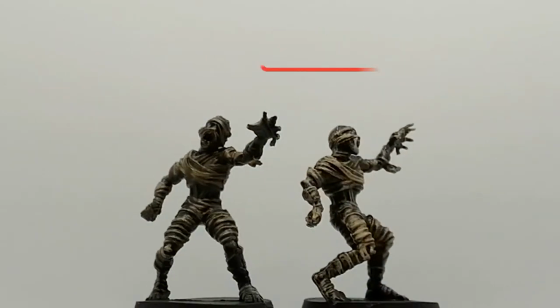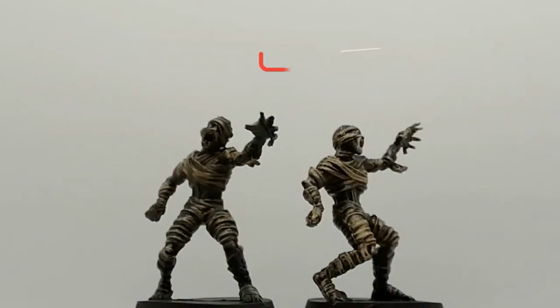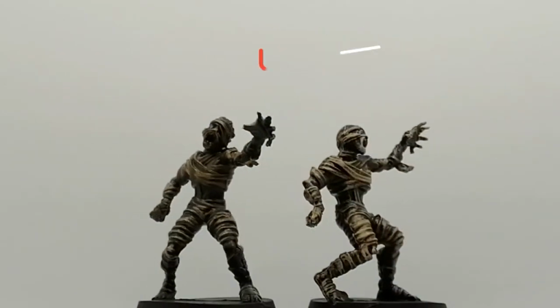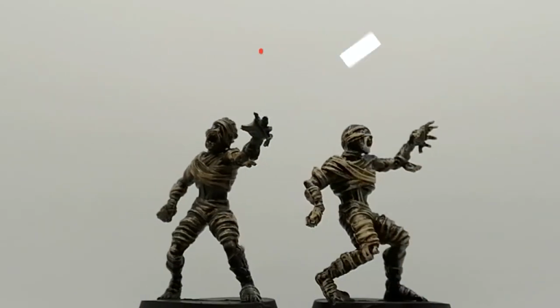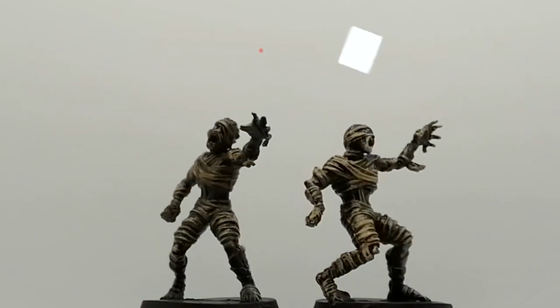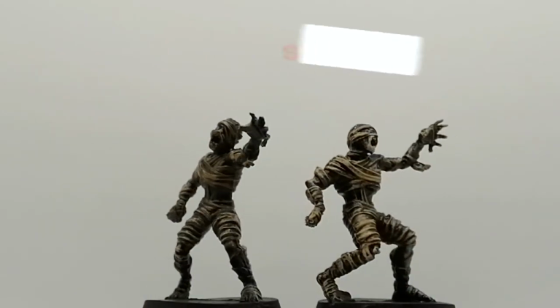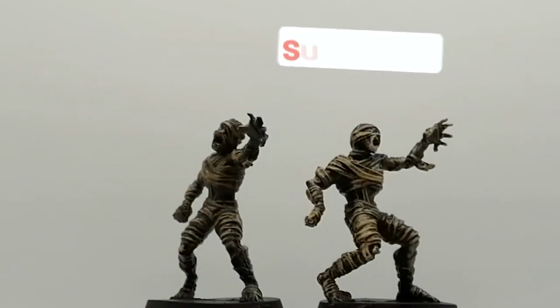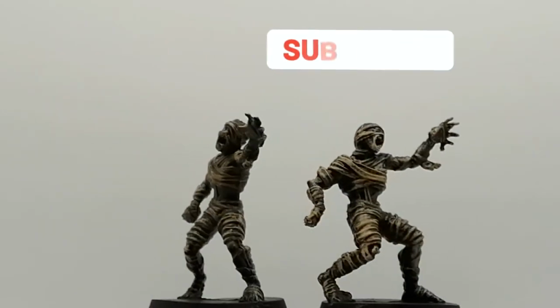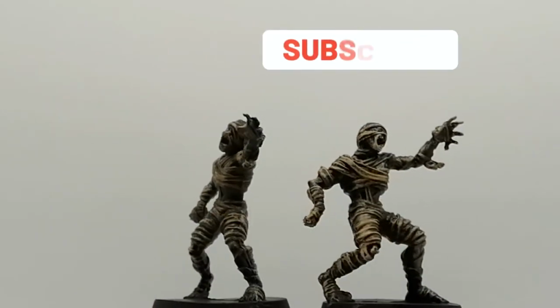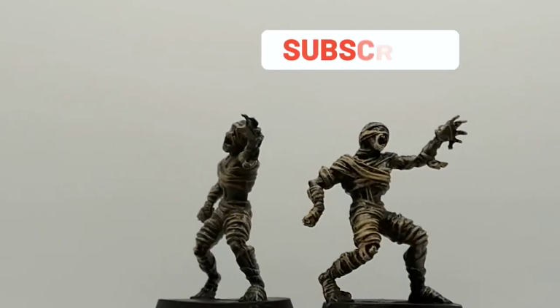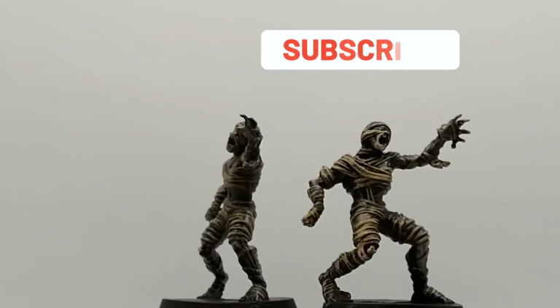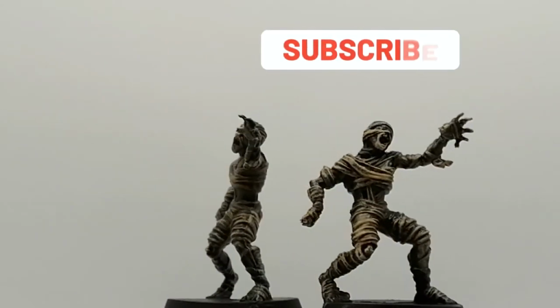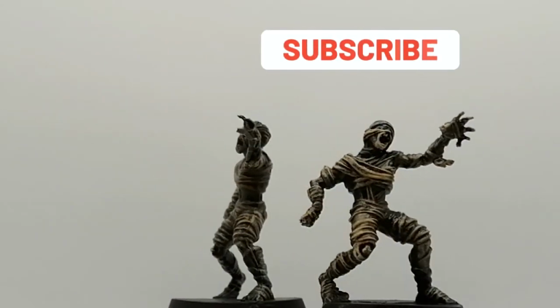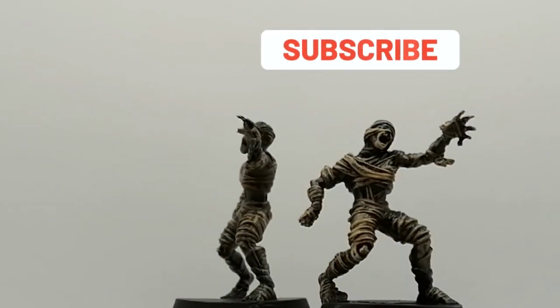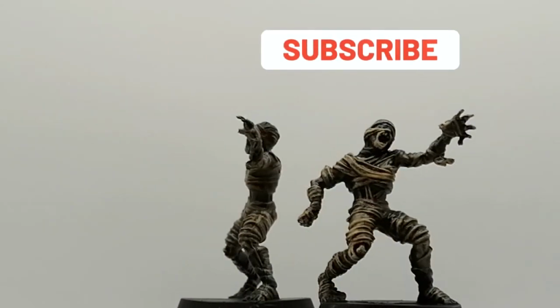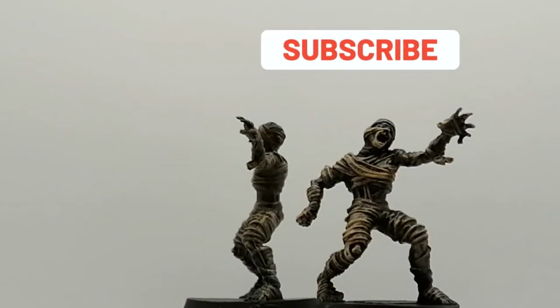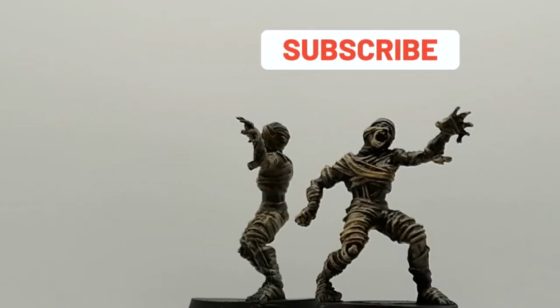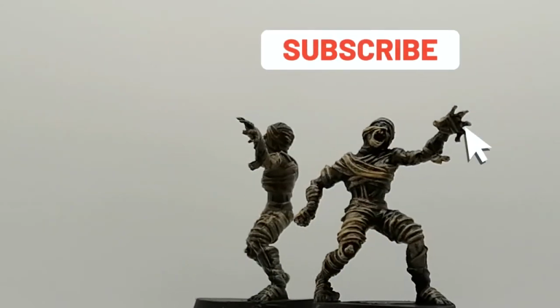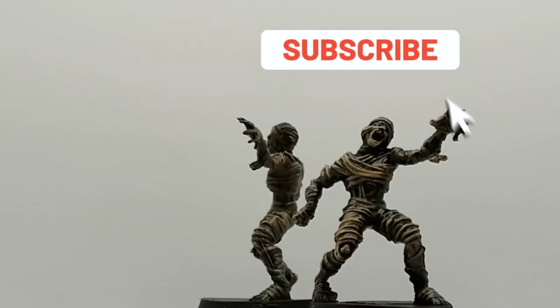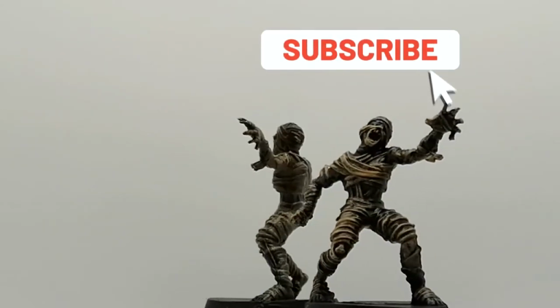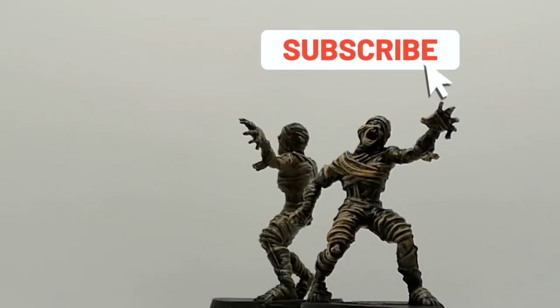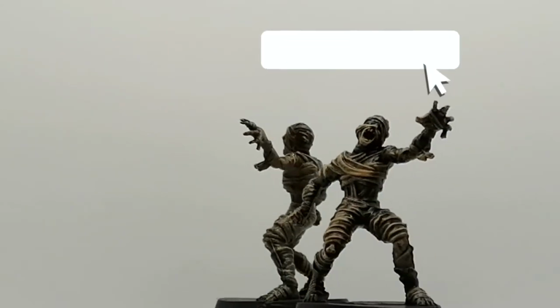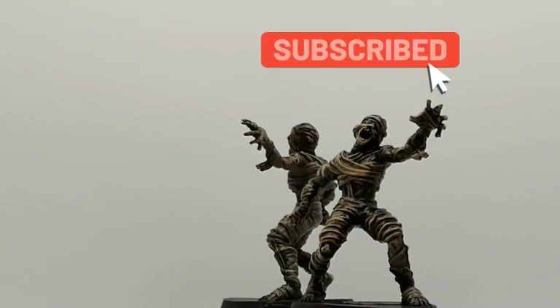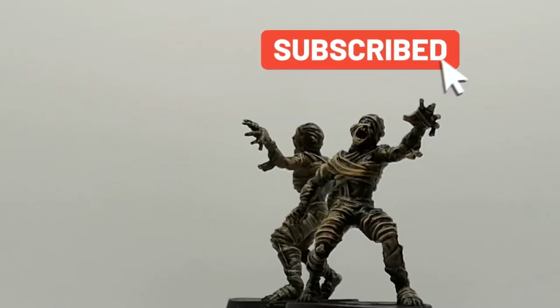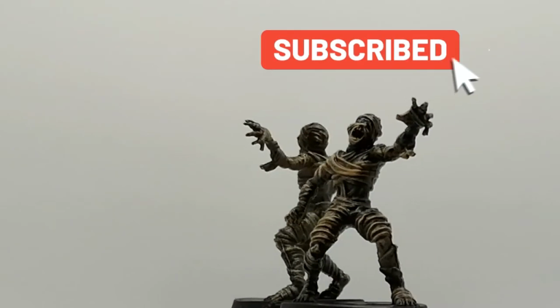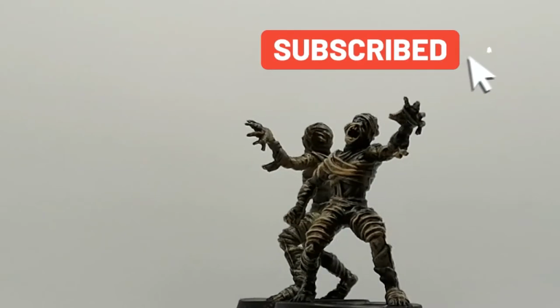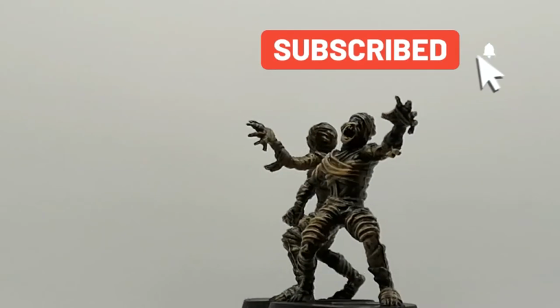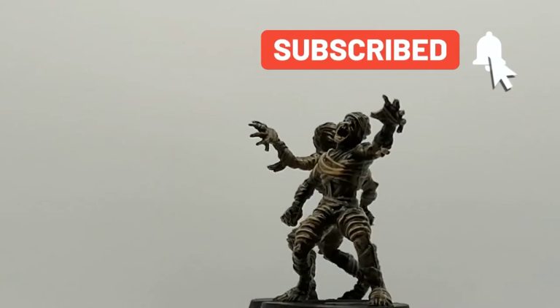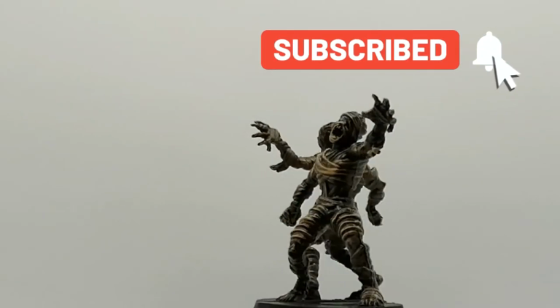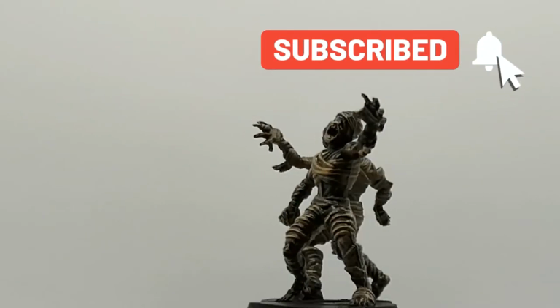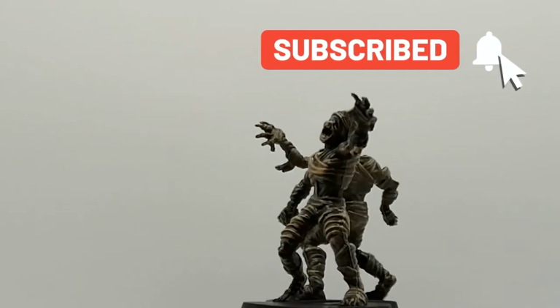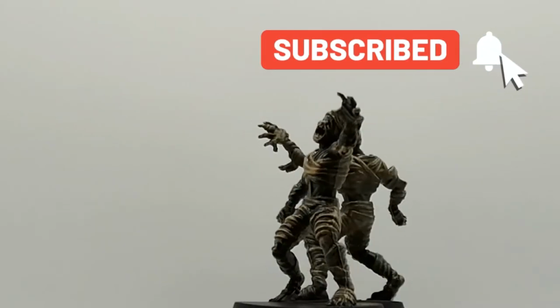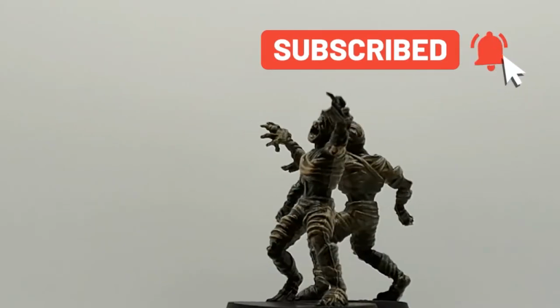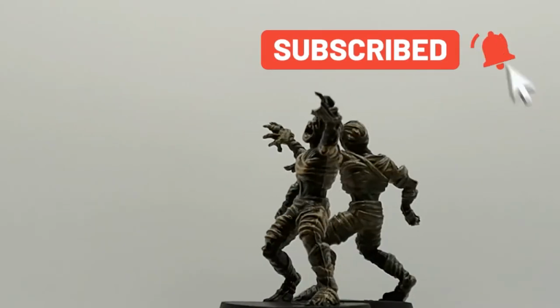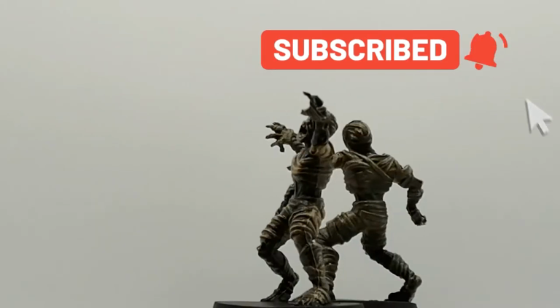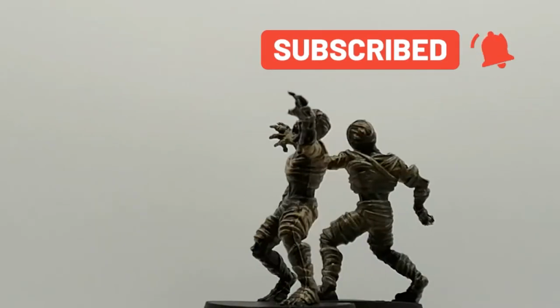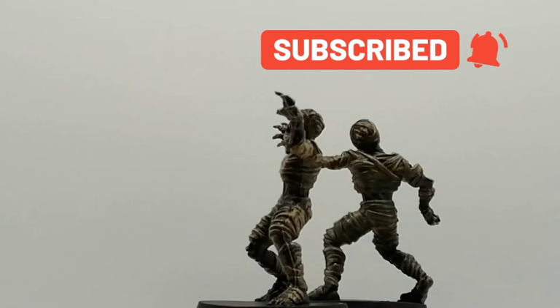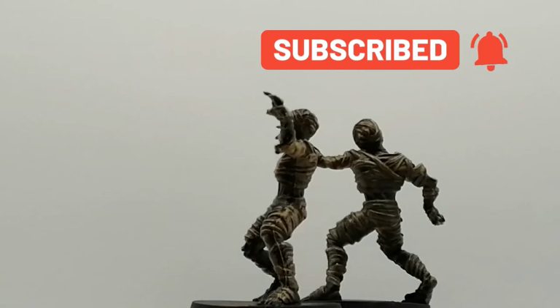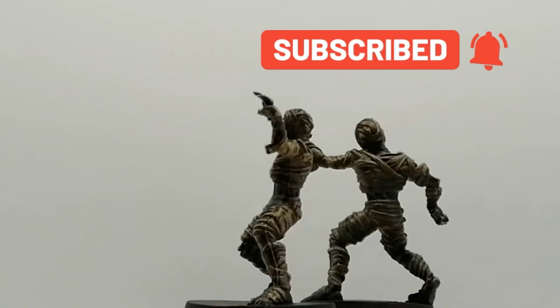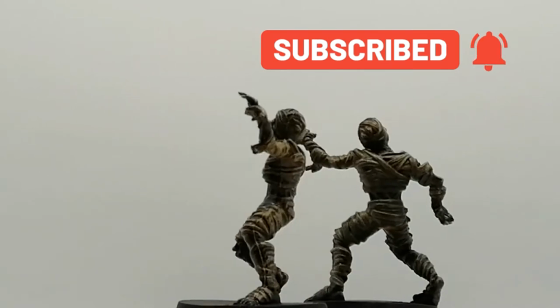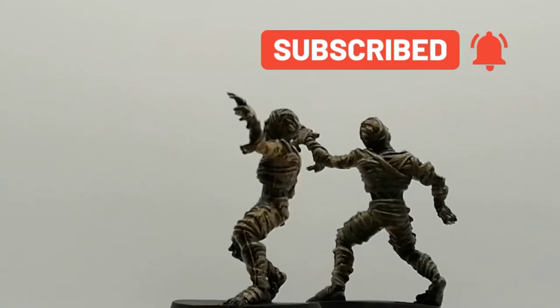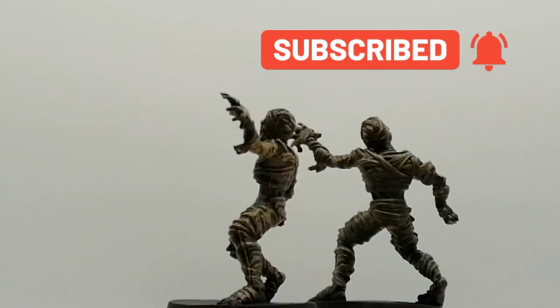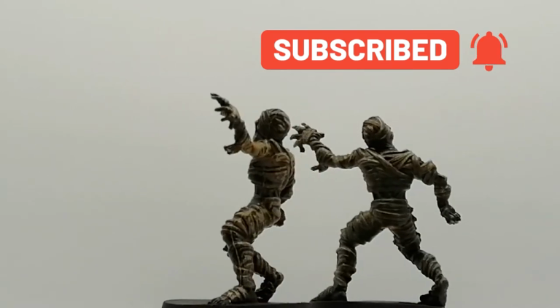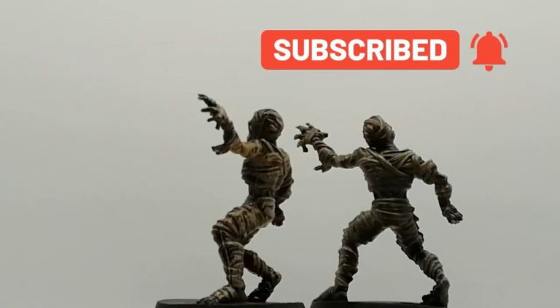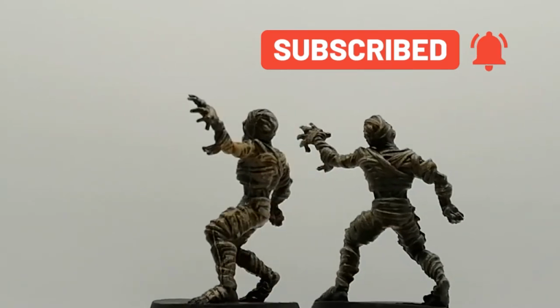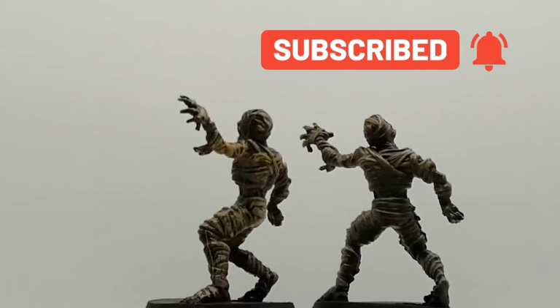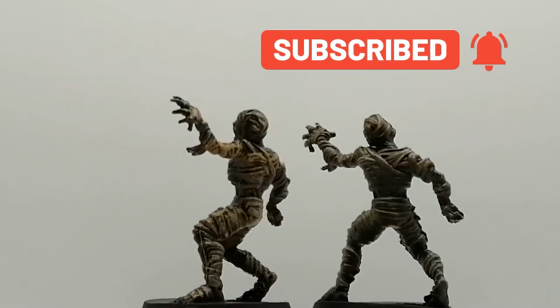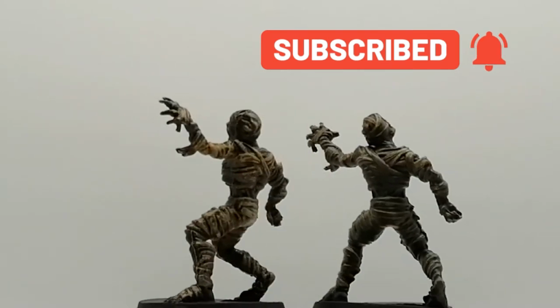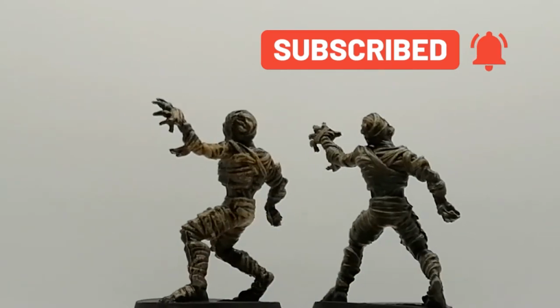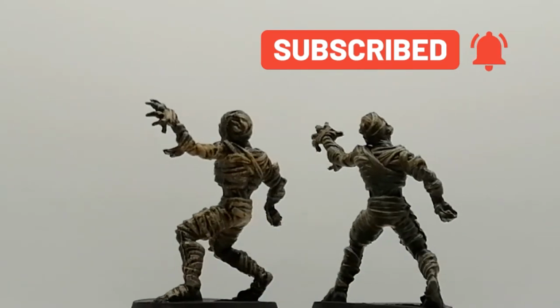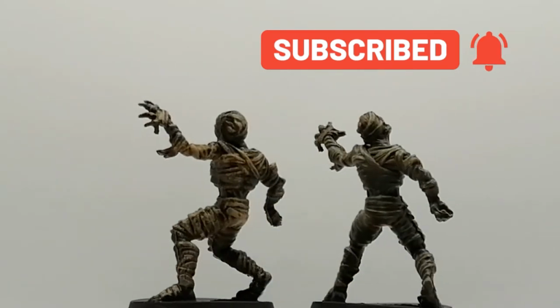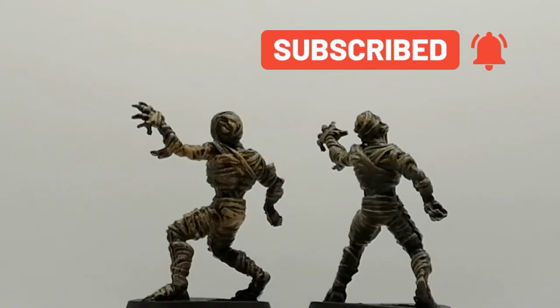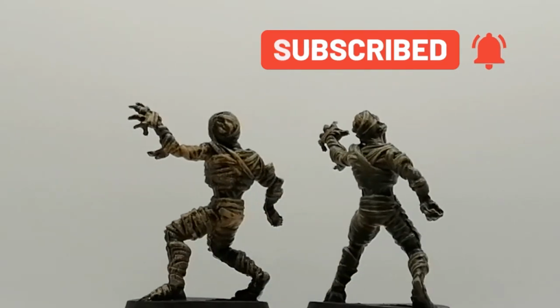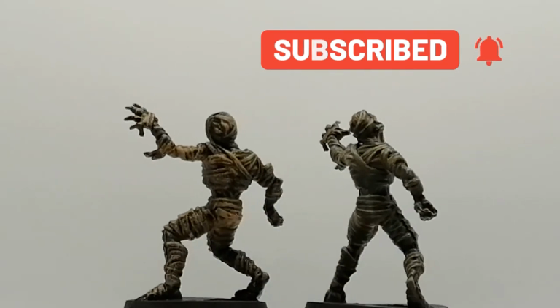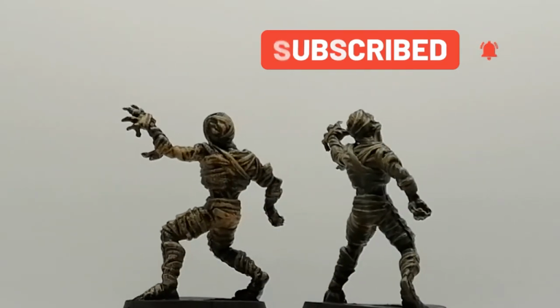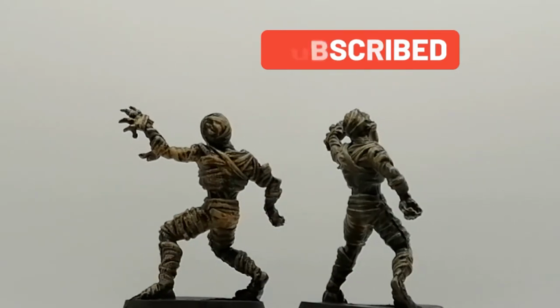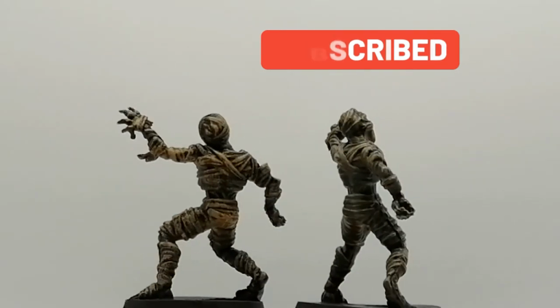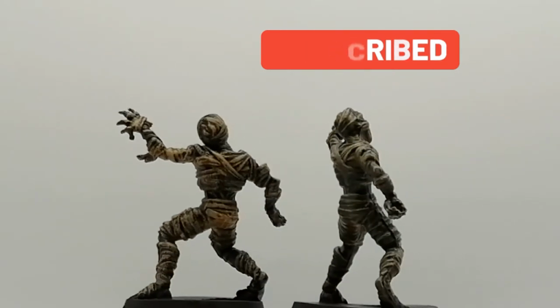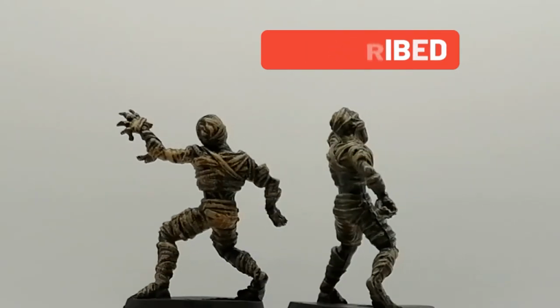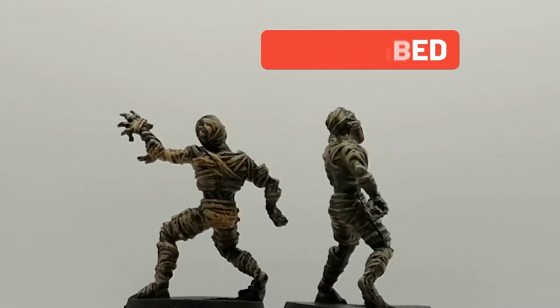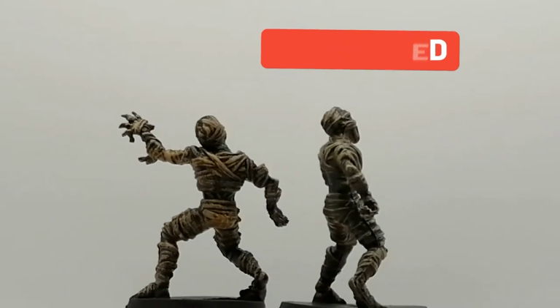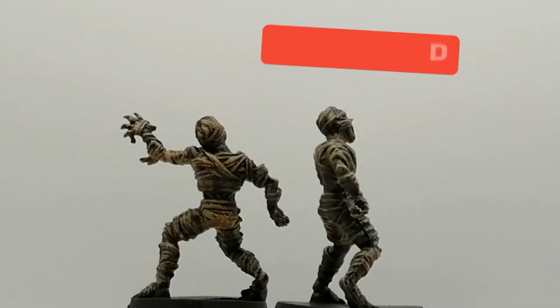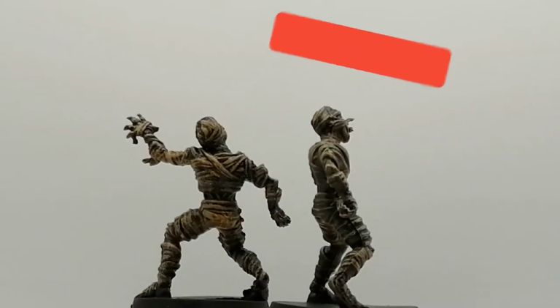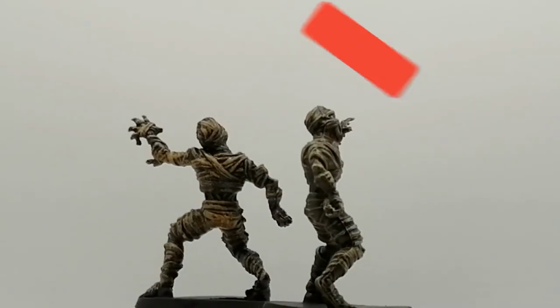Mummies are painted, ready, done for the table — that simple. Hope you enjoyed the video, hit that like button, hit that subscribe button, and we'll catch you all in the next one.